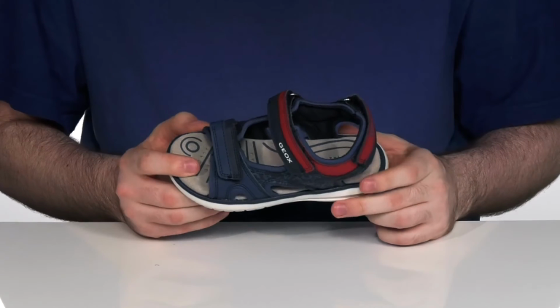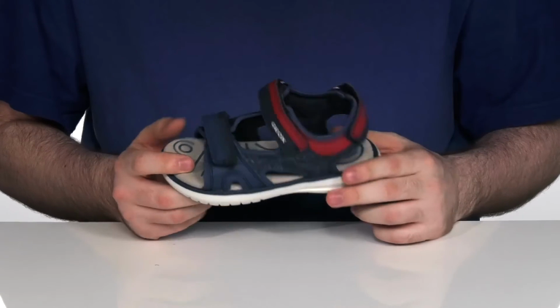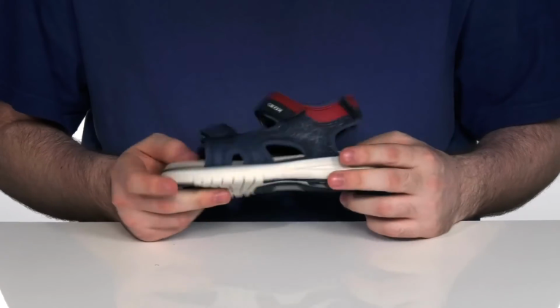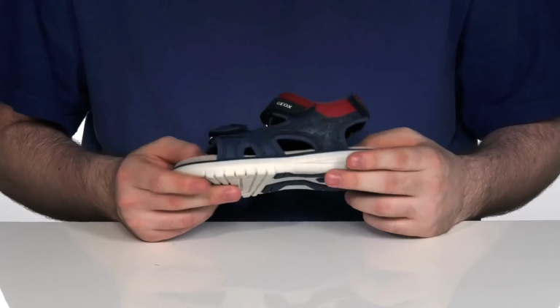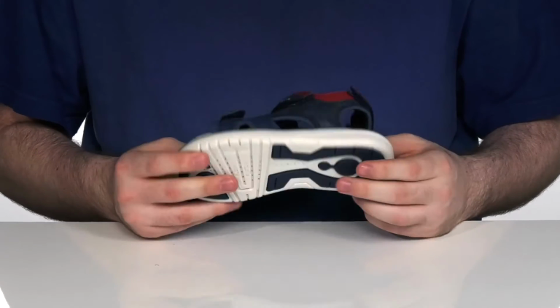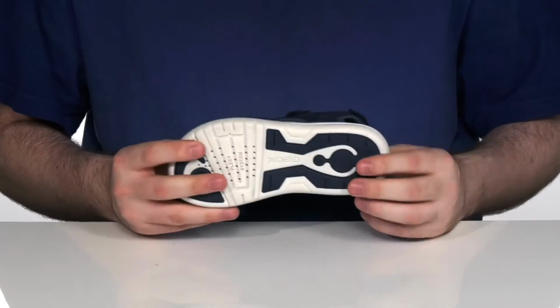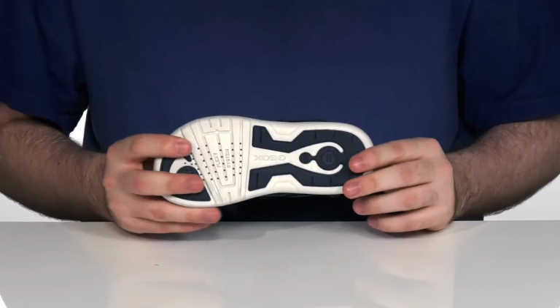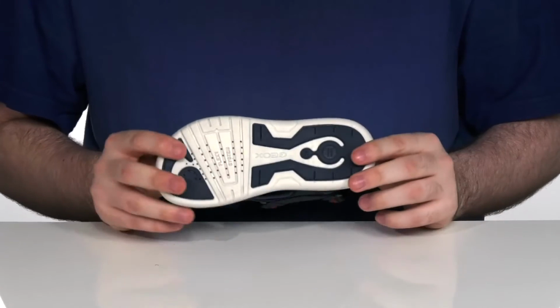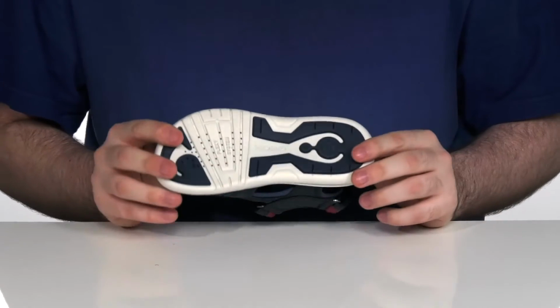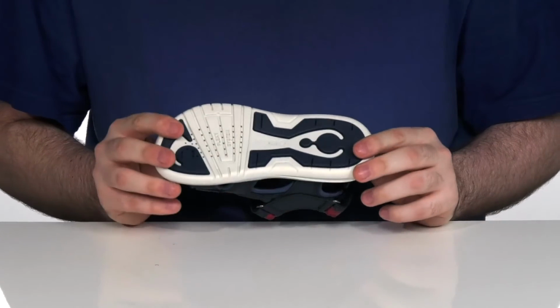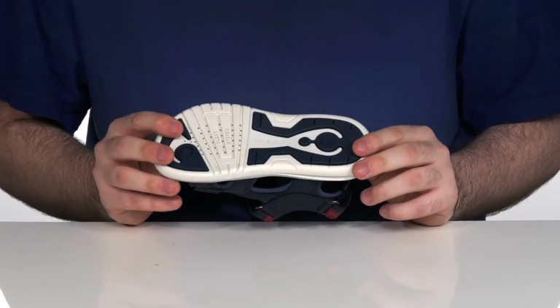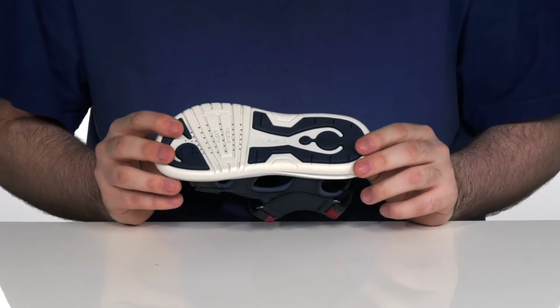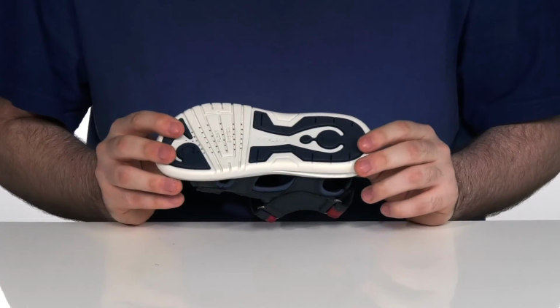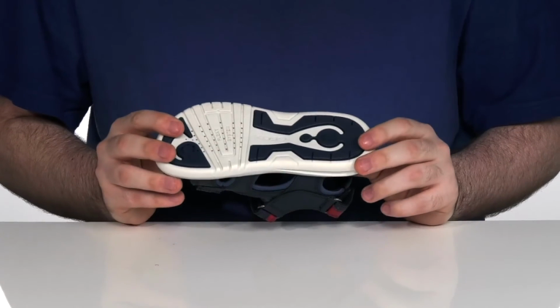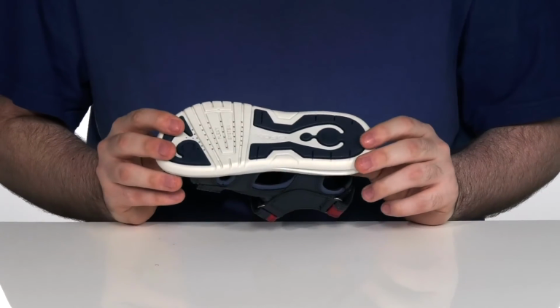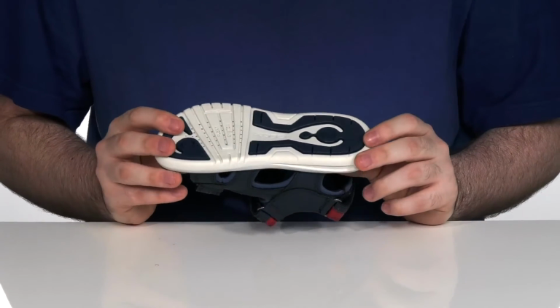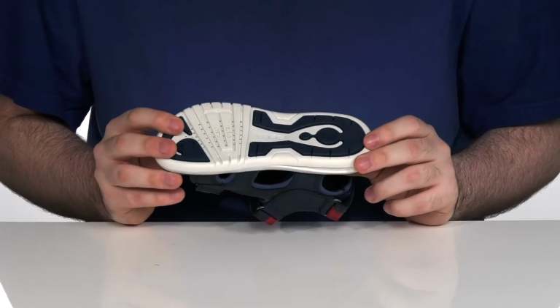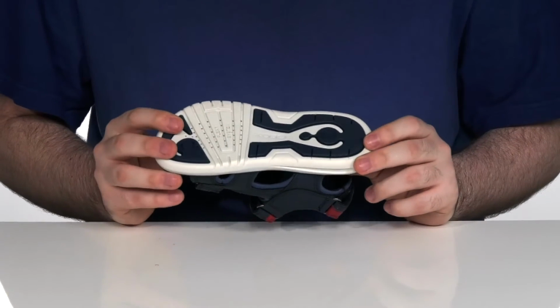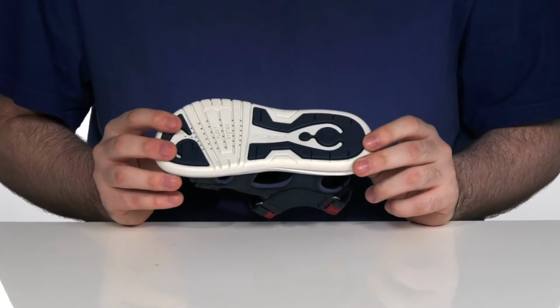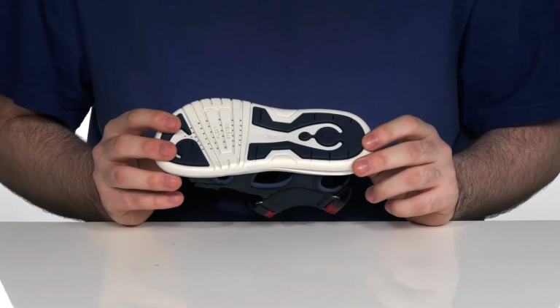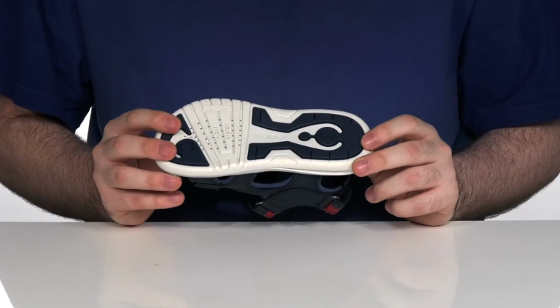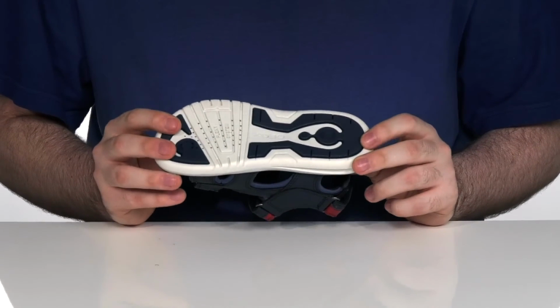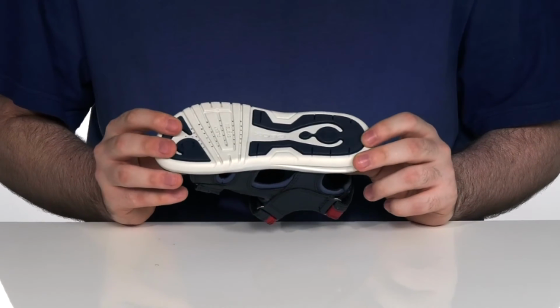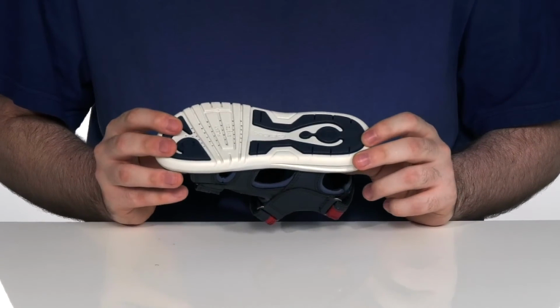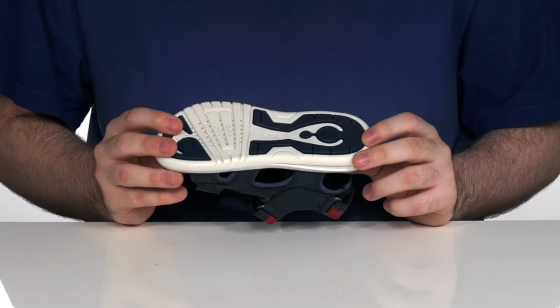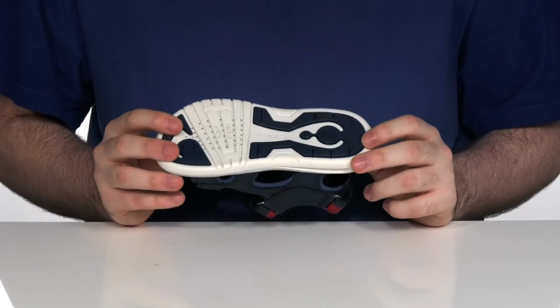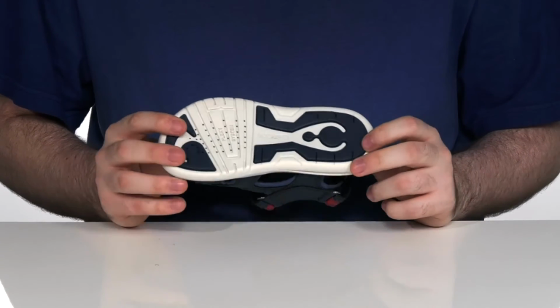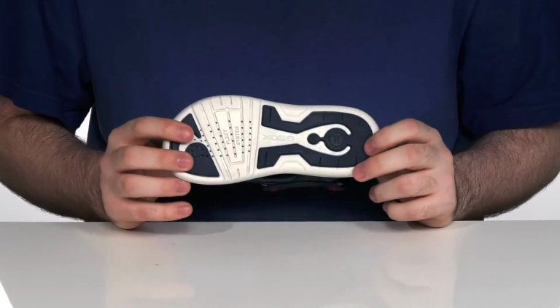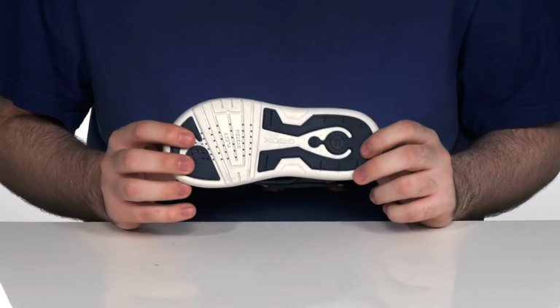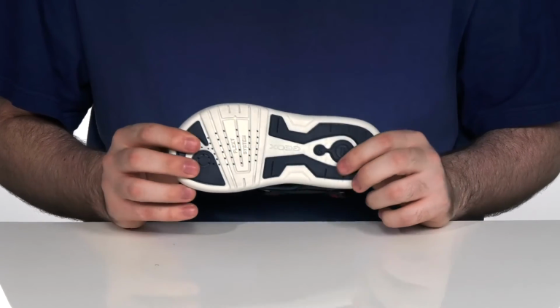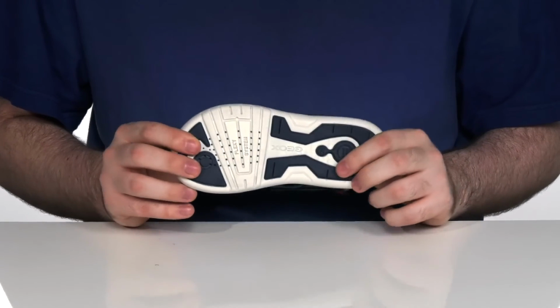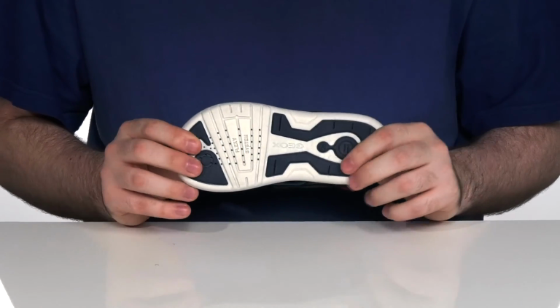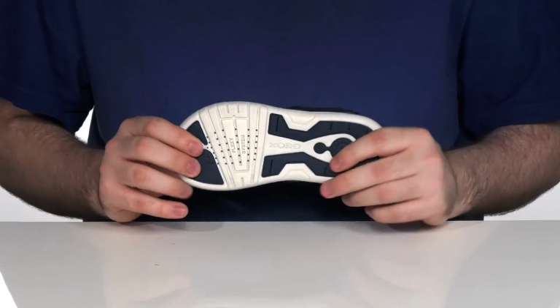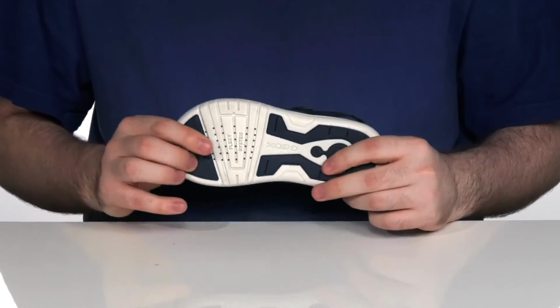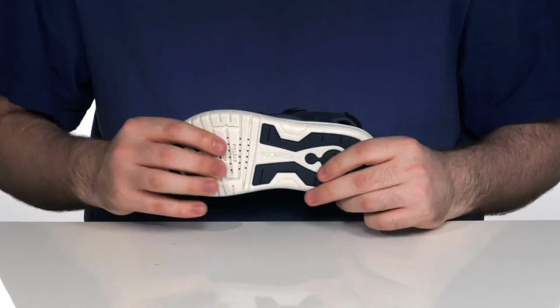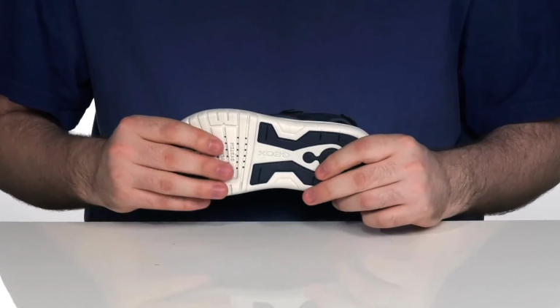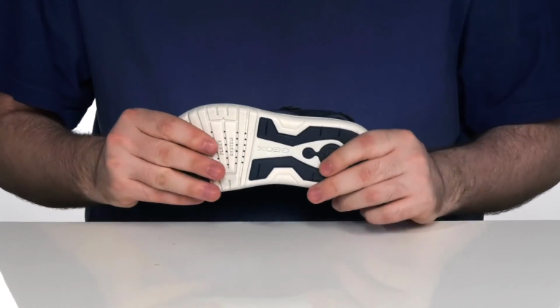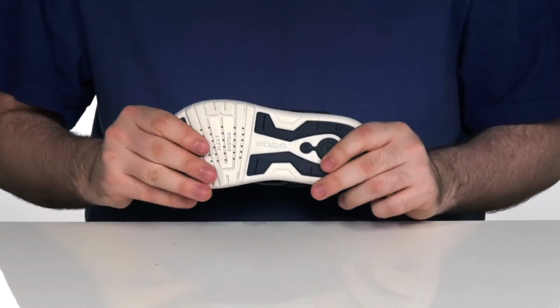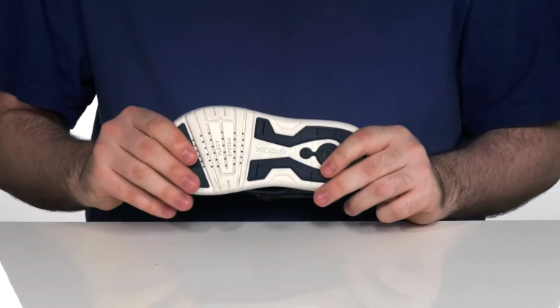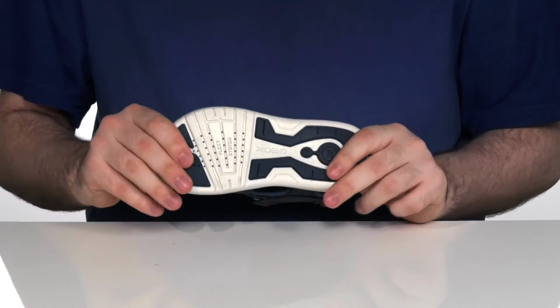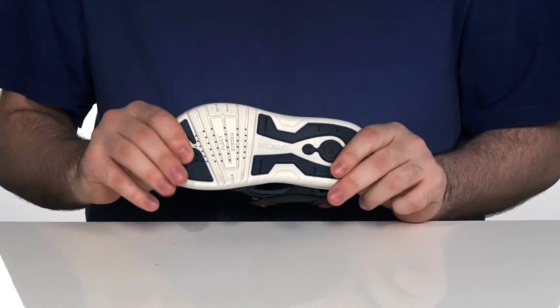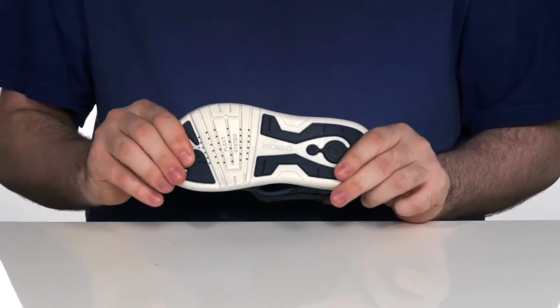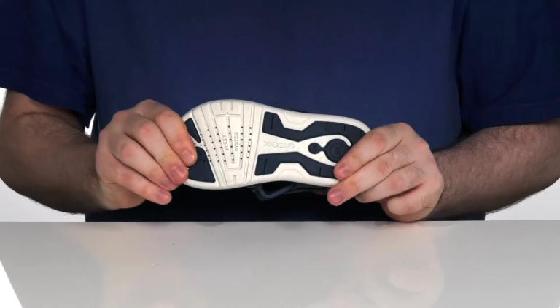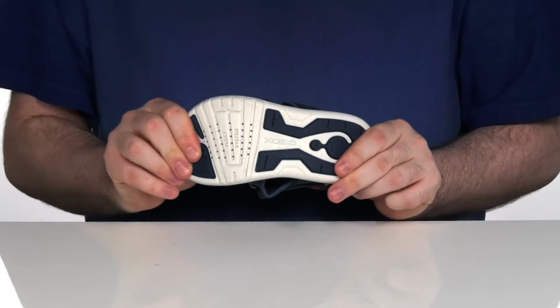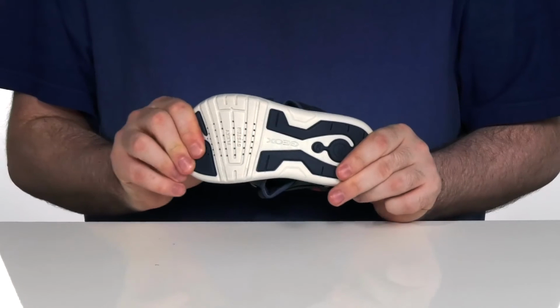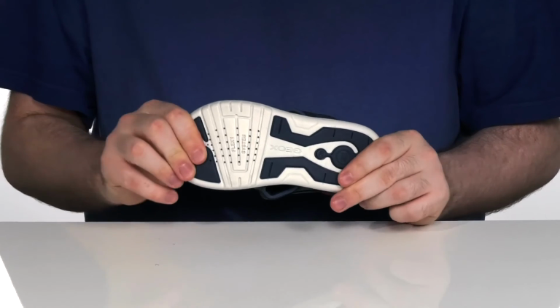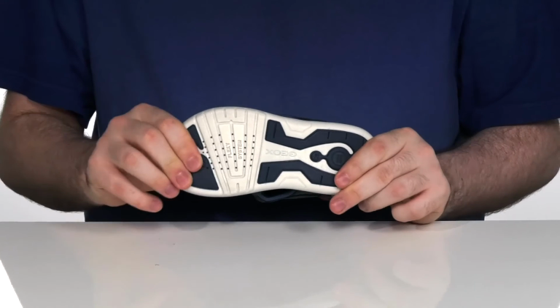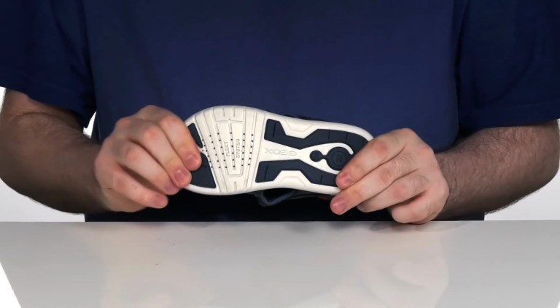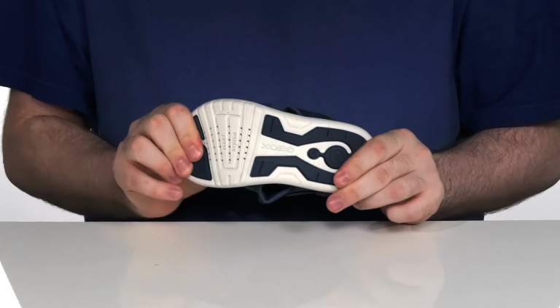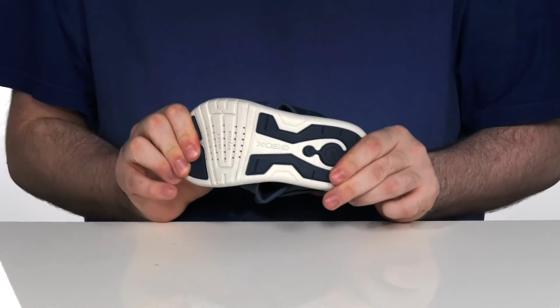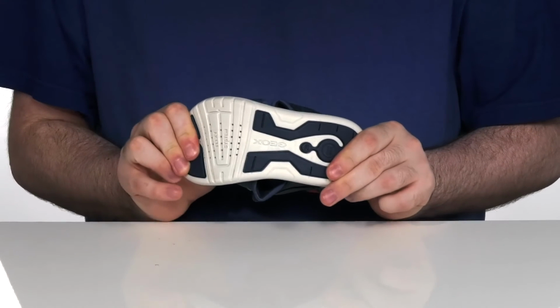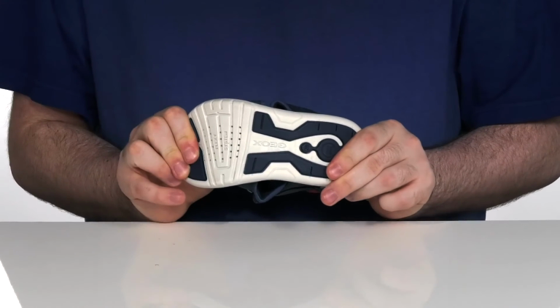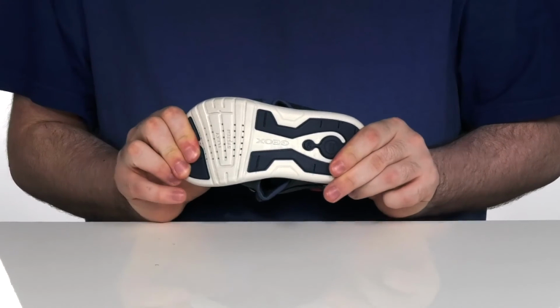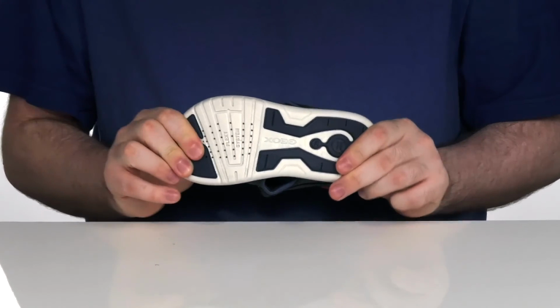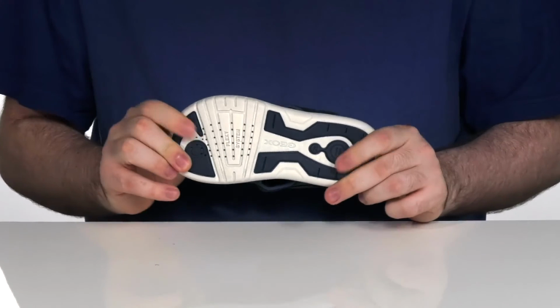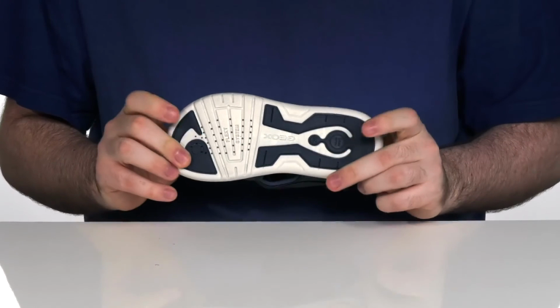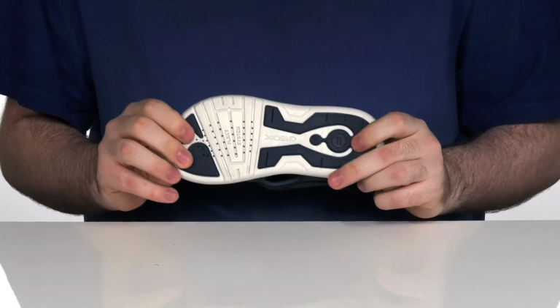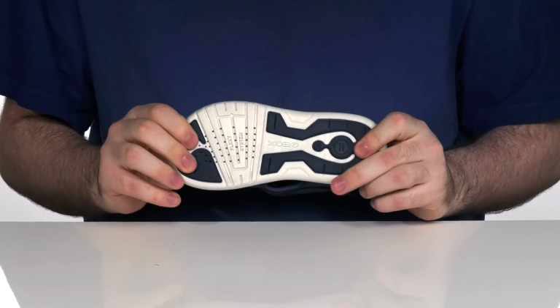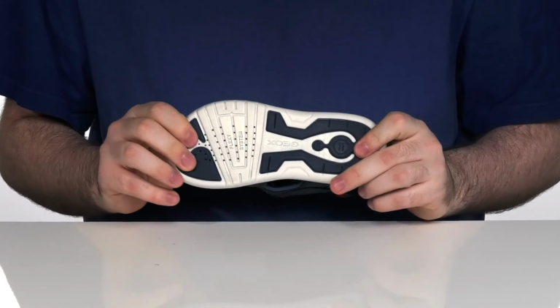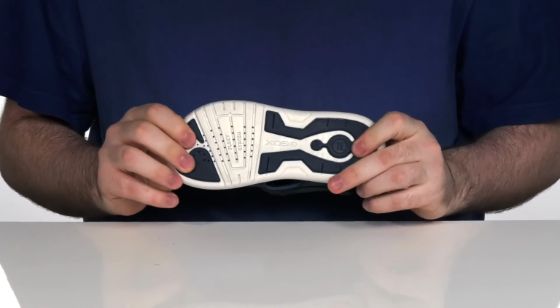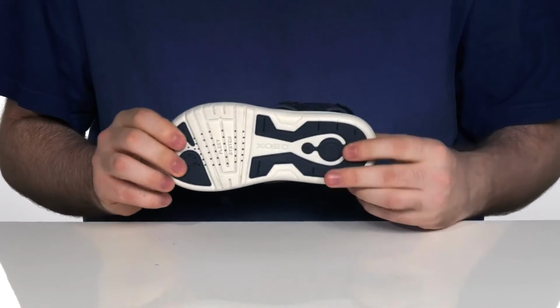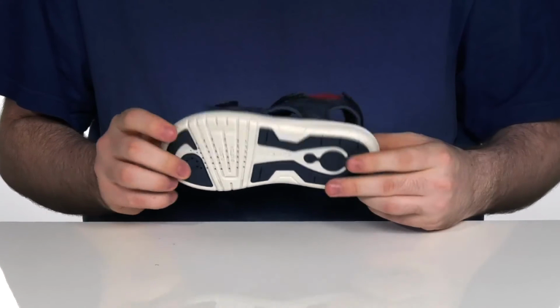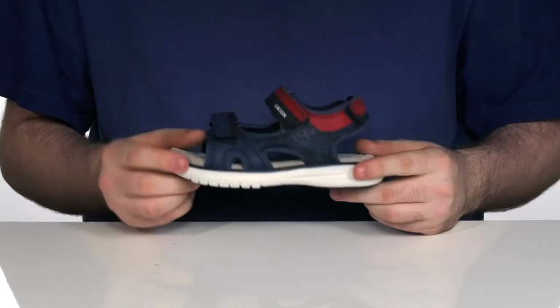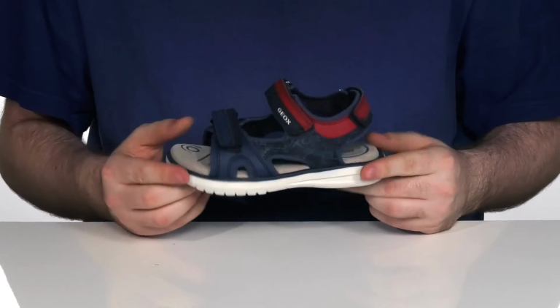The outsole itself is a synthetic and rubber outsole that has the flex system in the forefoot to keep these feeling great.